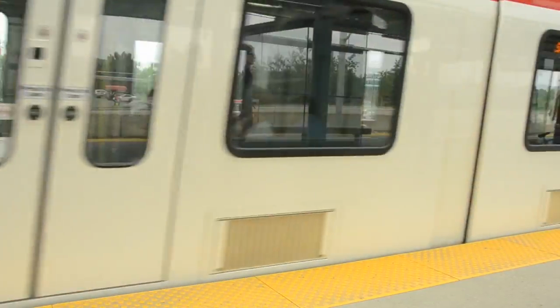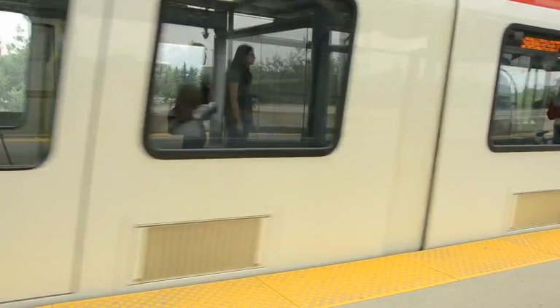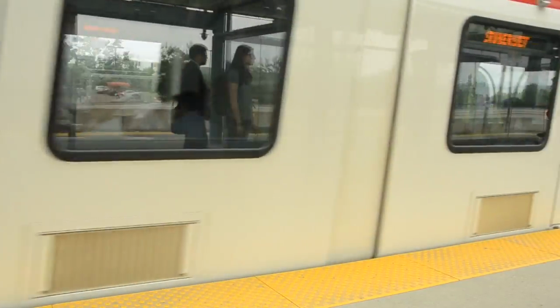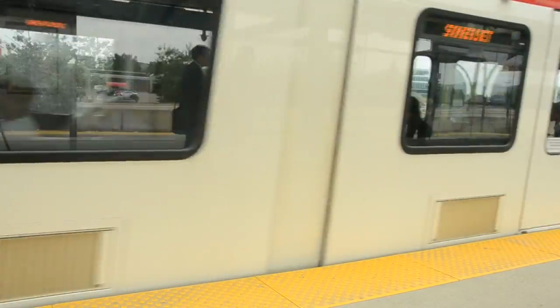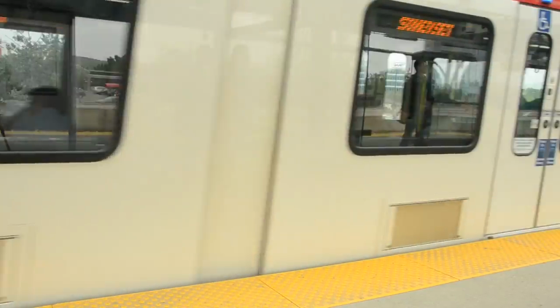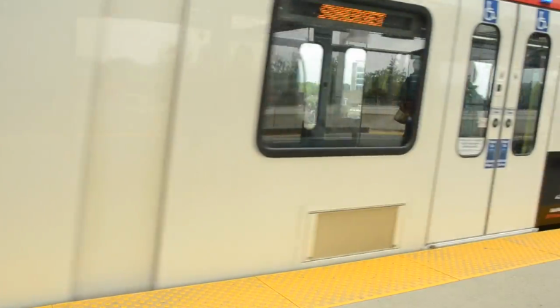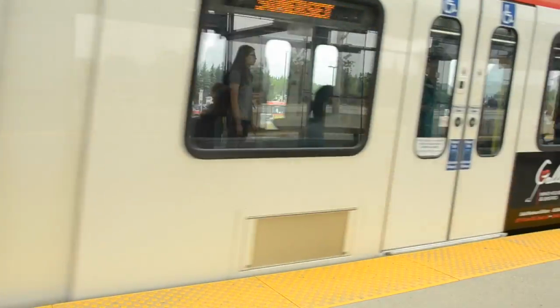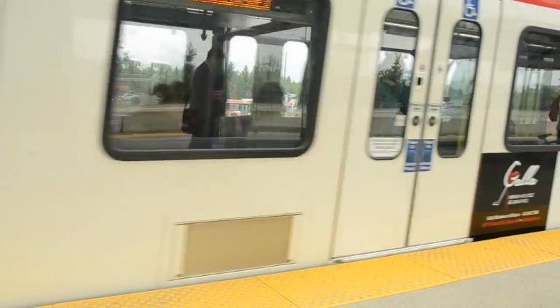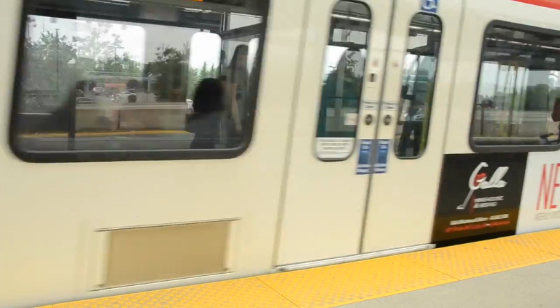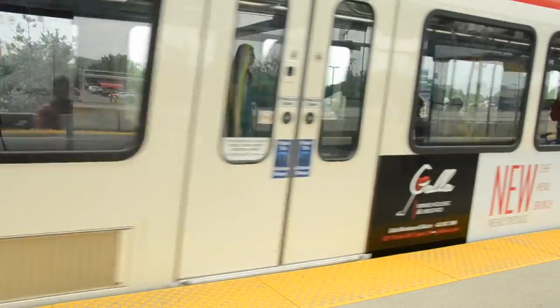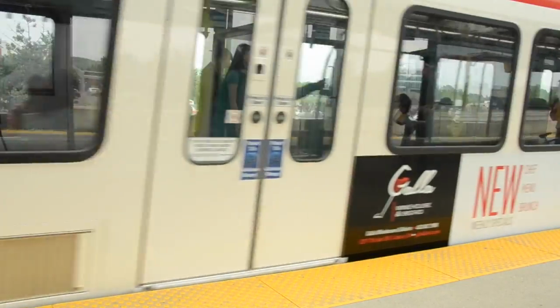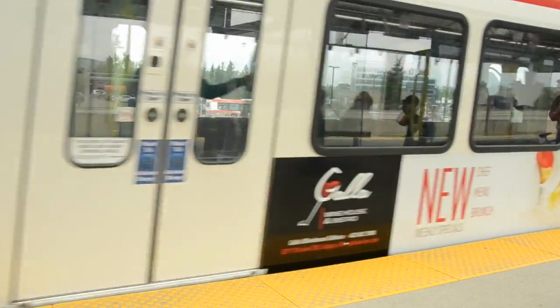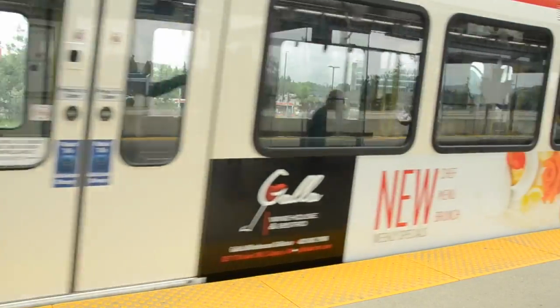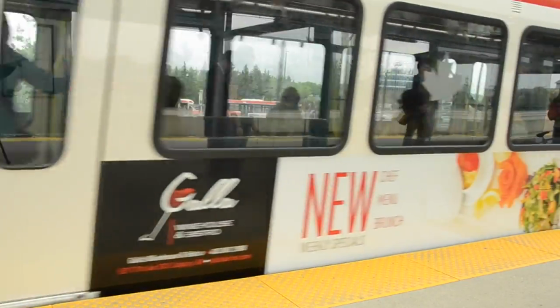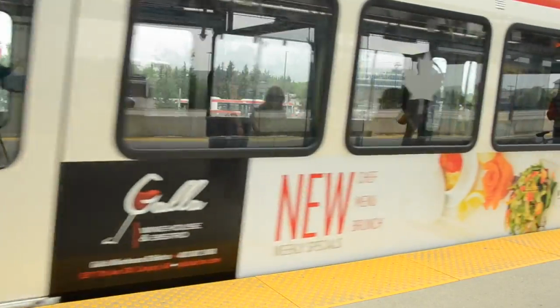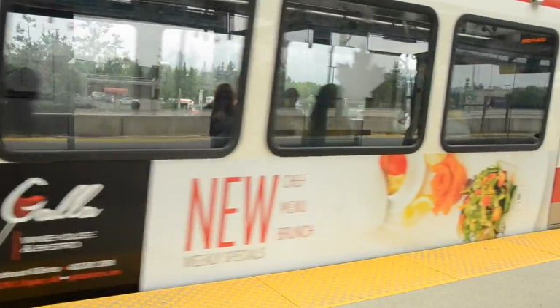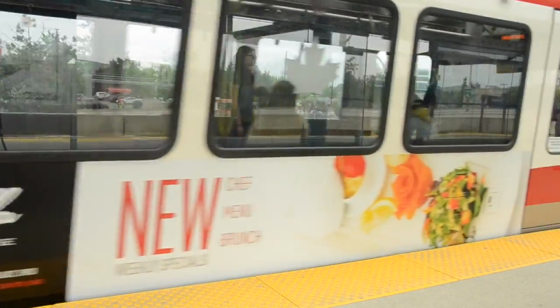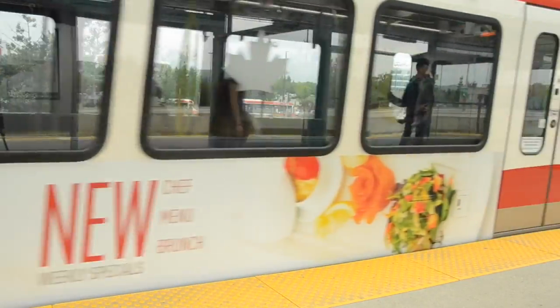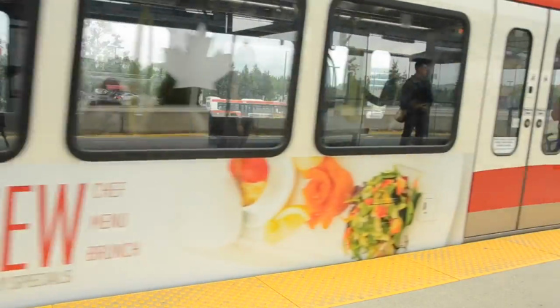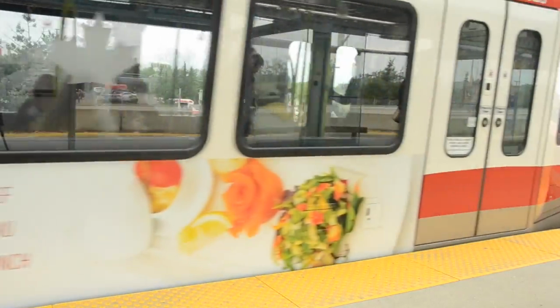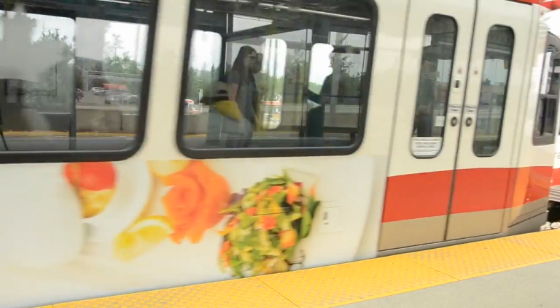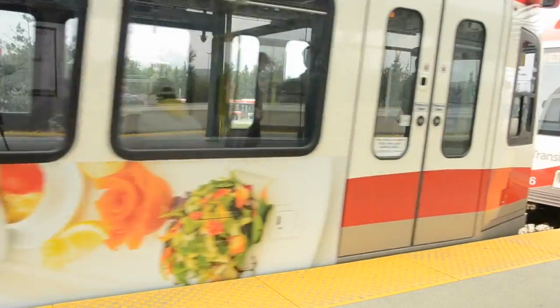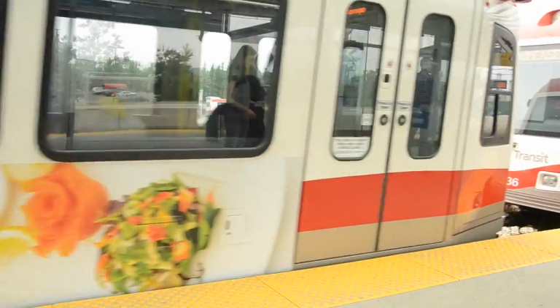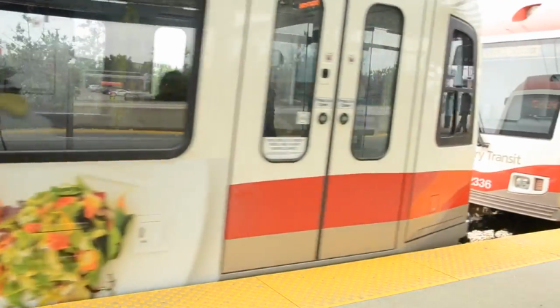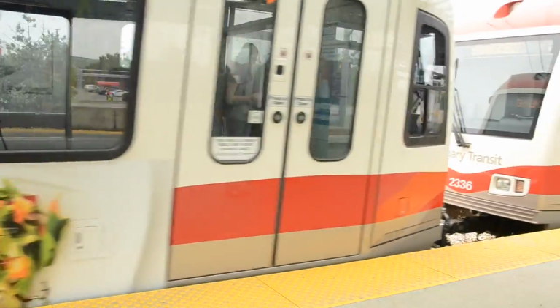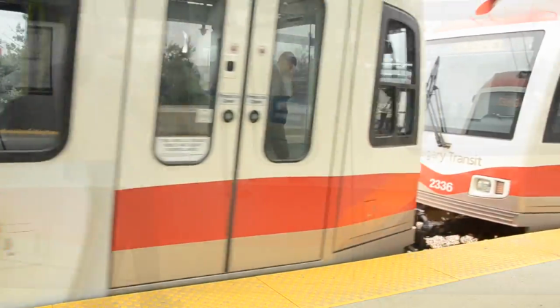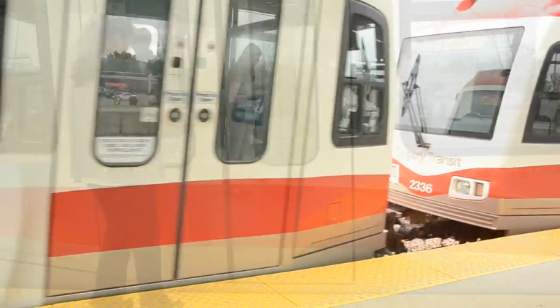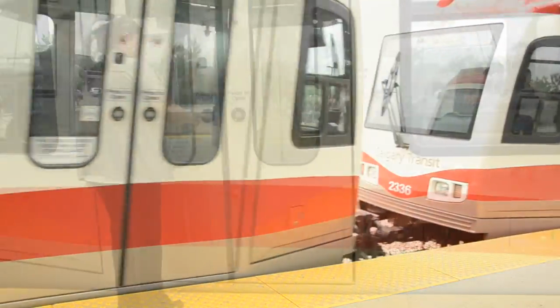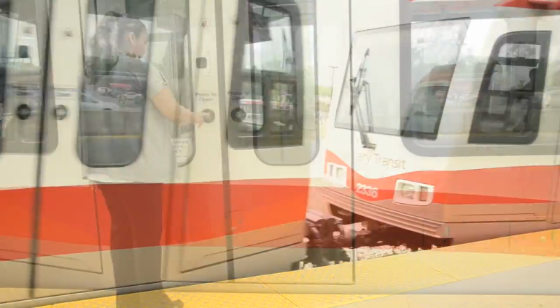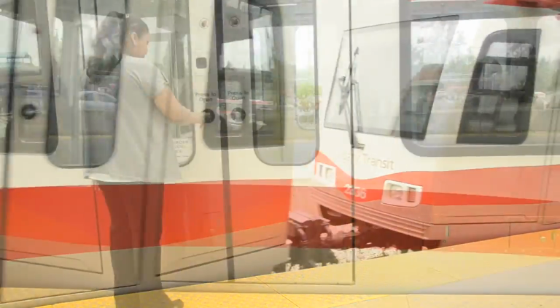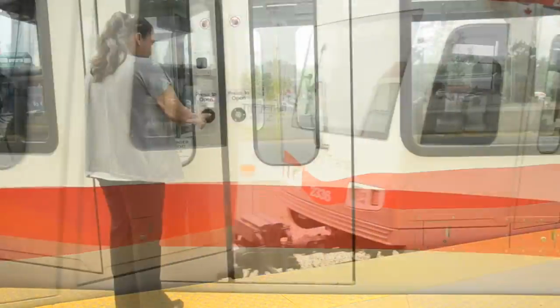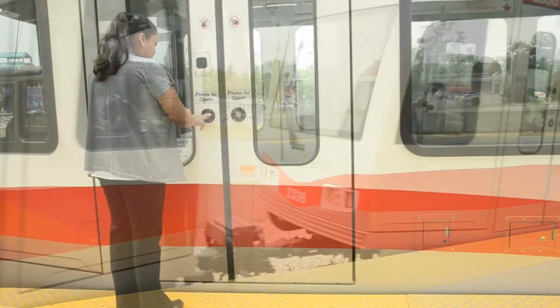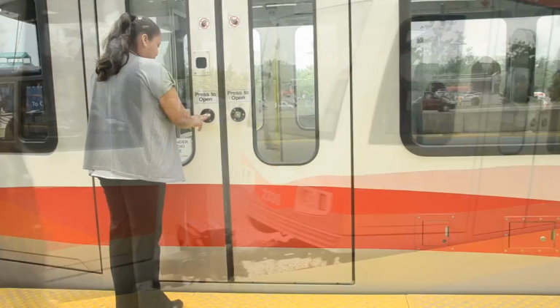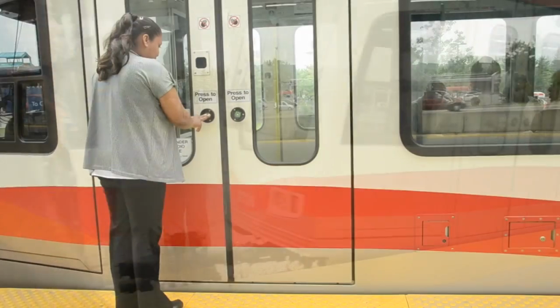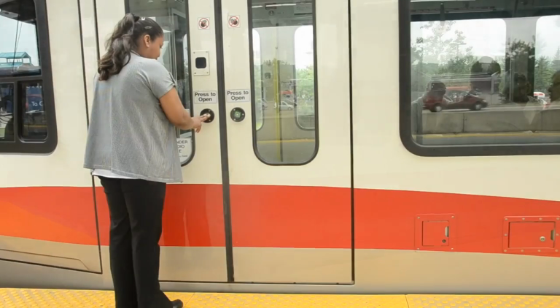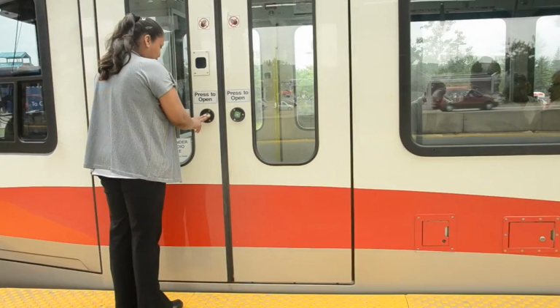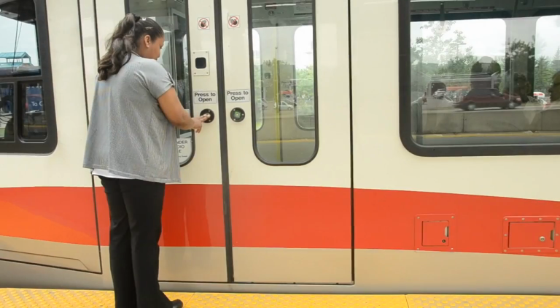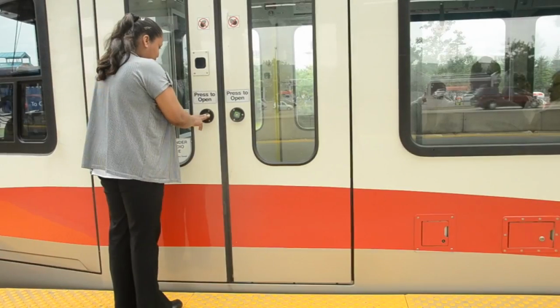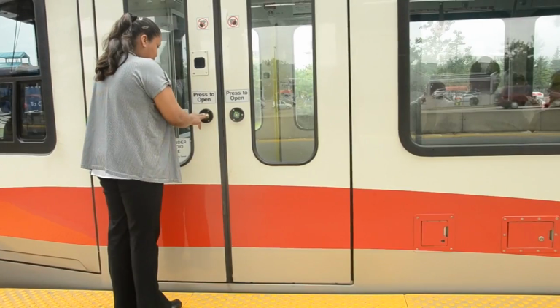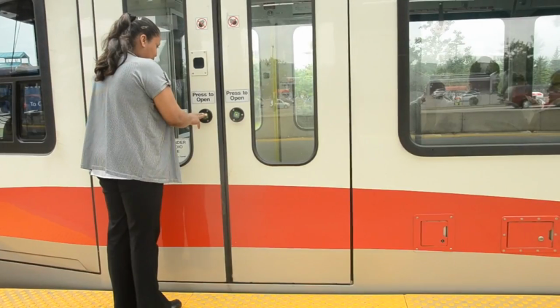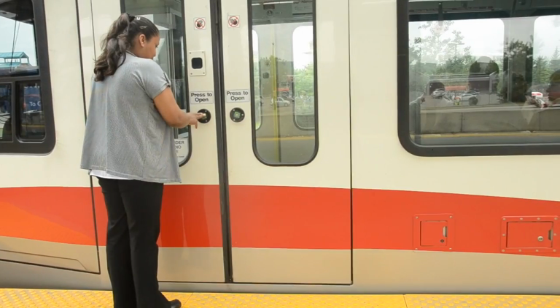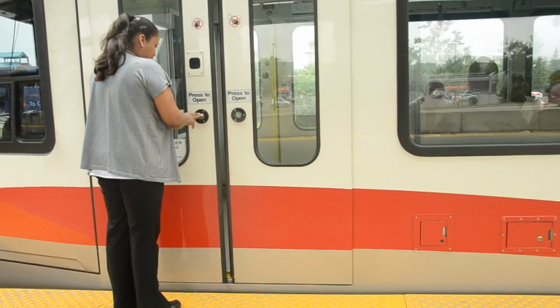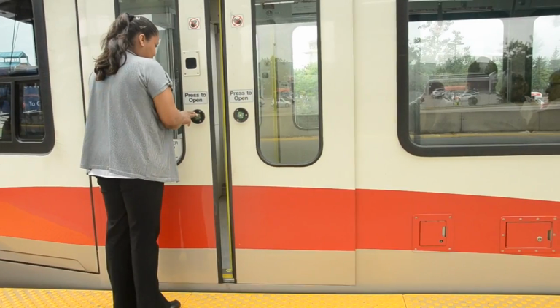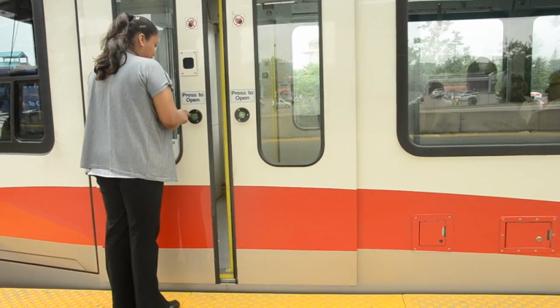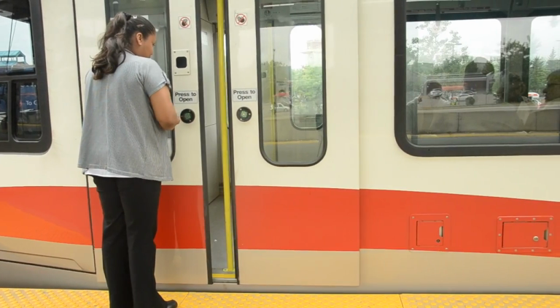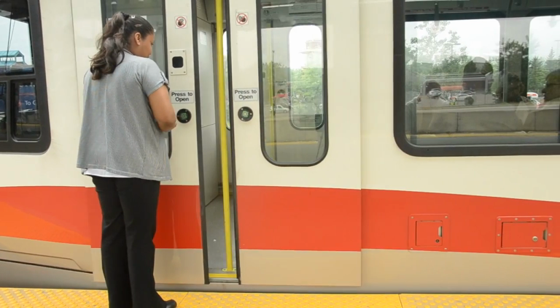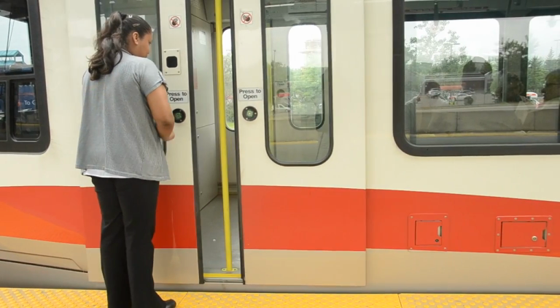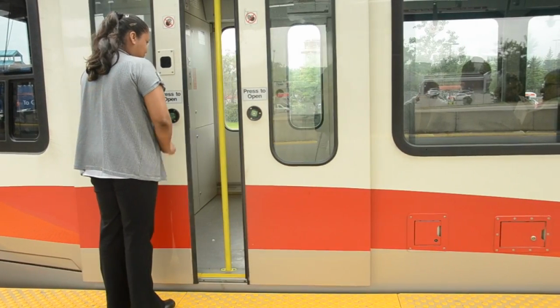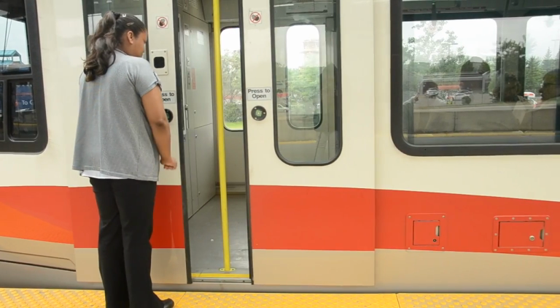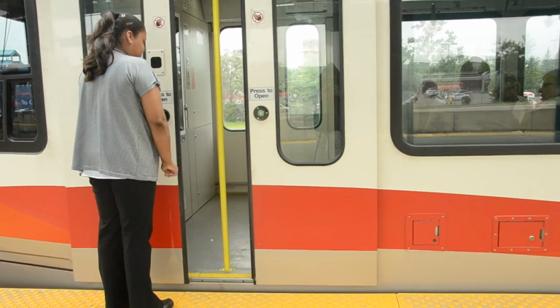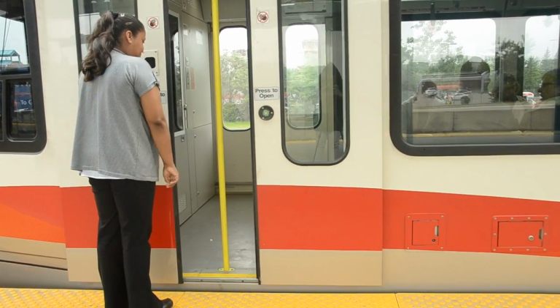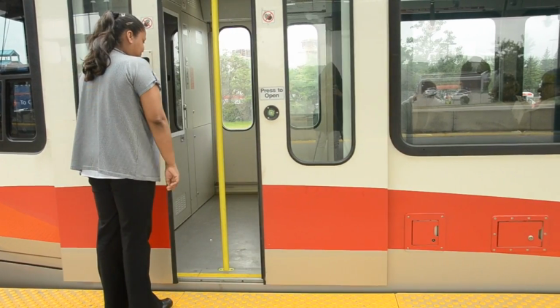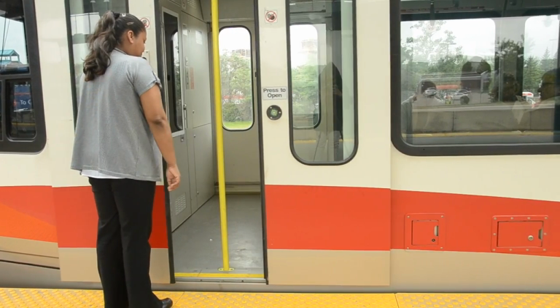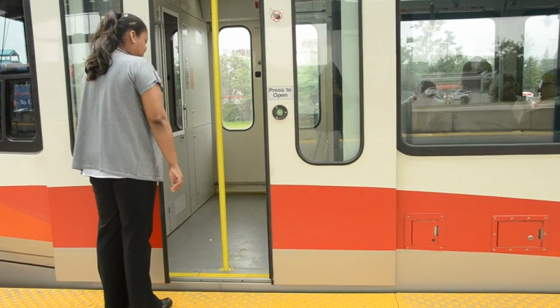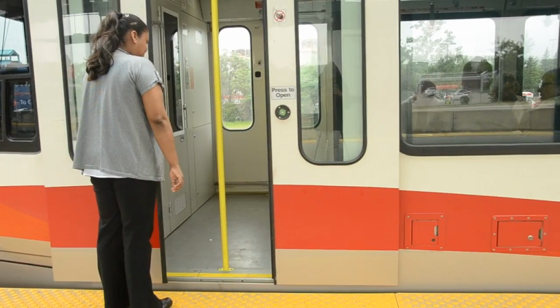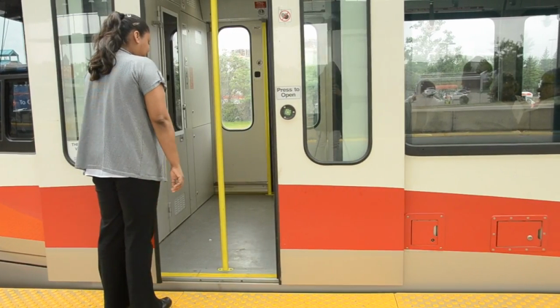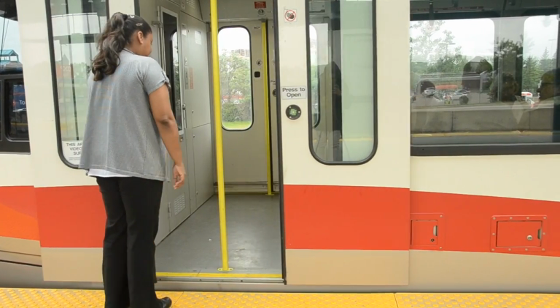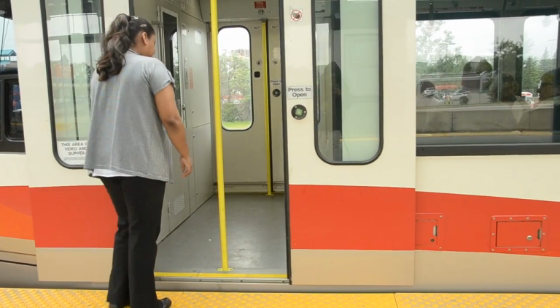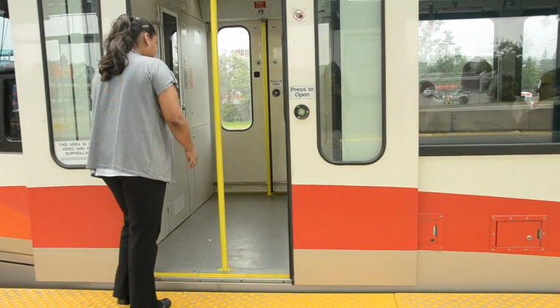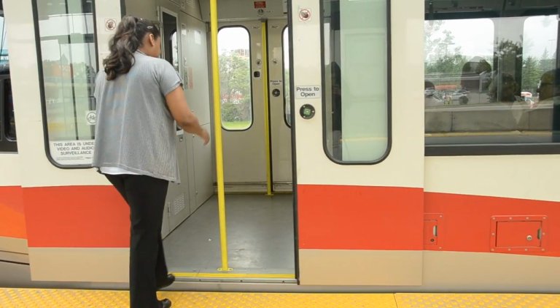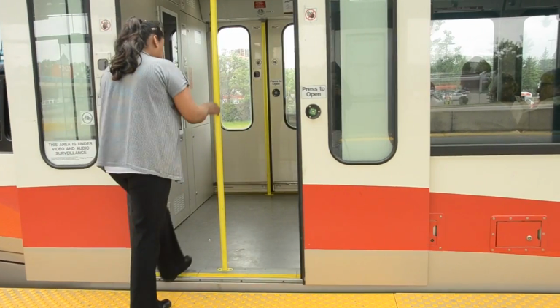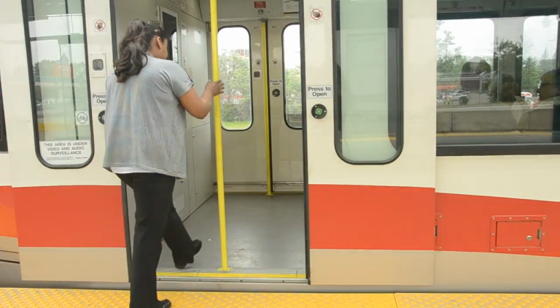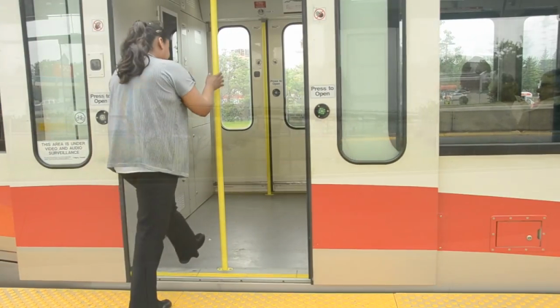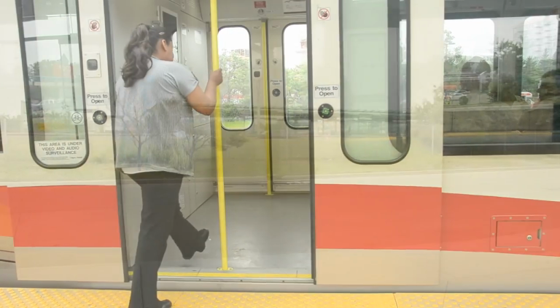C-train doors do not open automatically, so you need to press the green button on the side of the door in order to embark on the train.